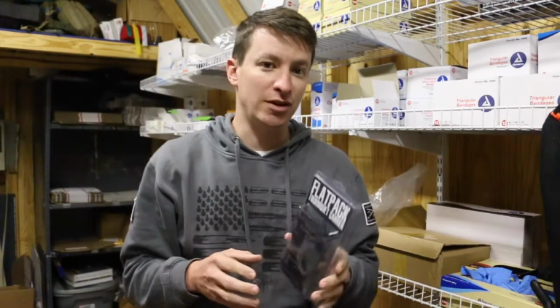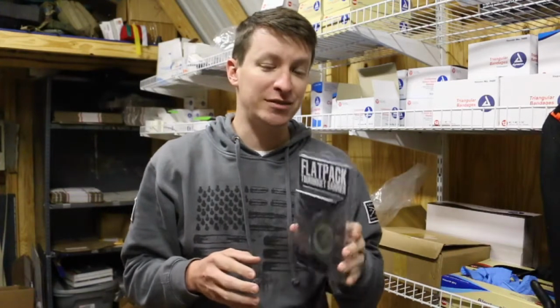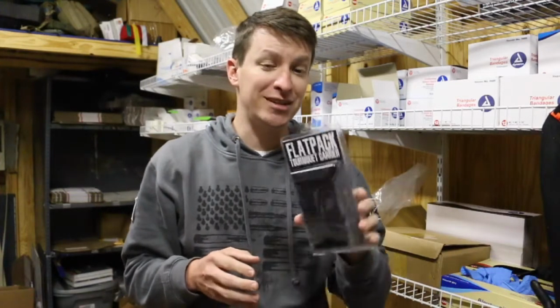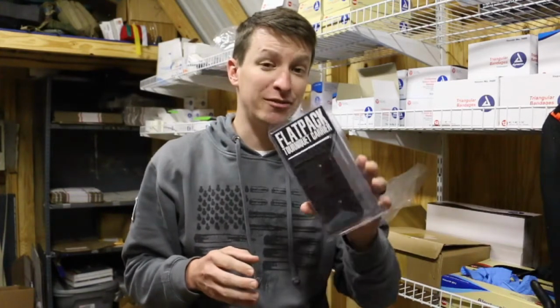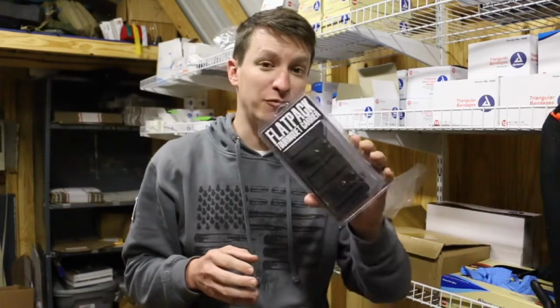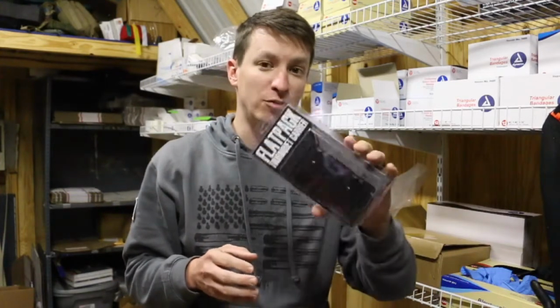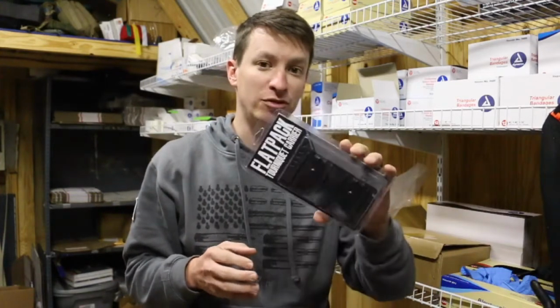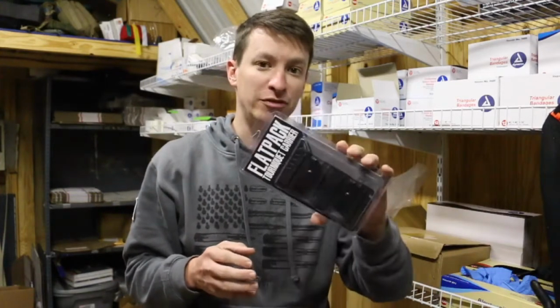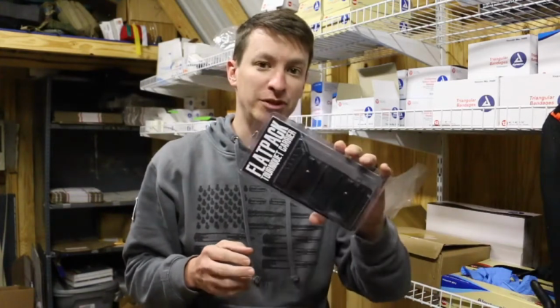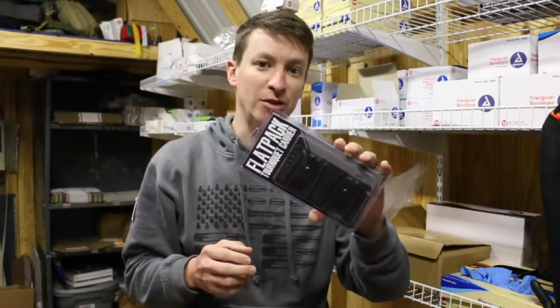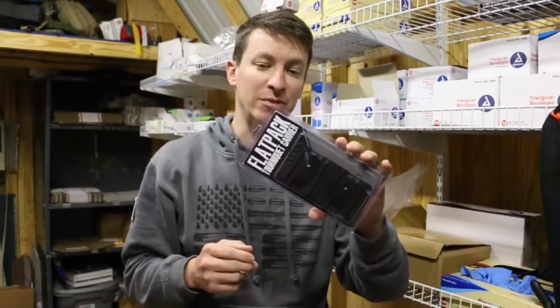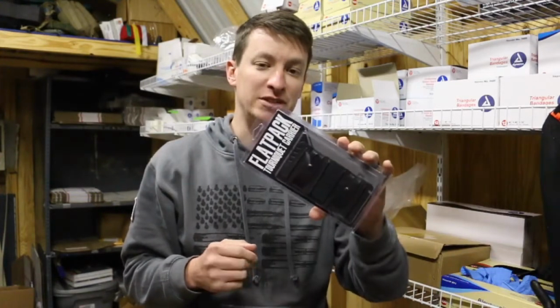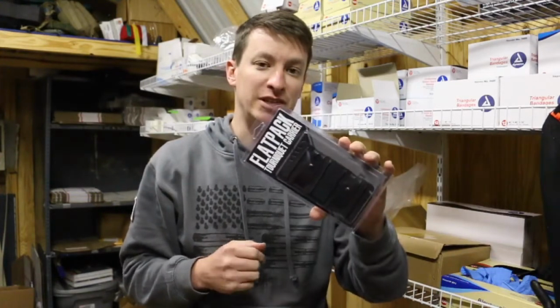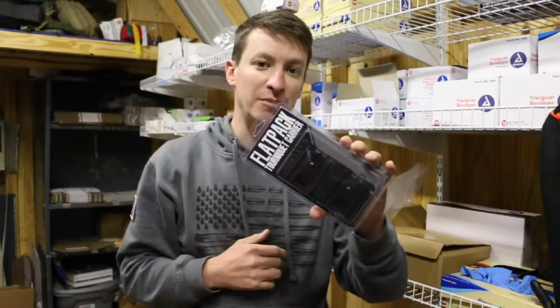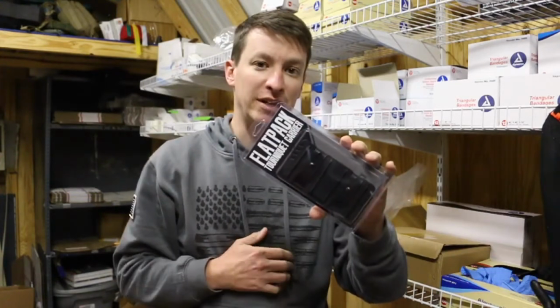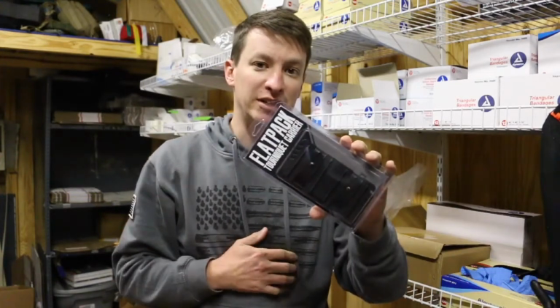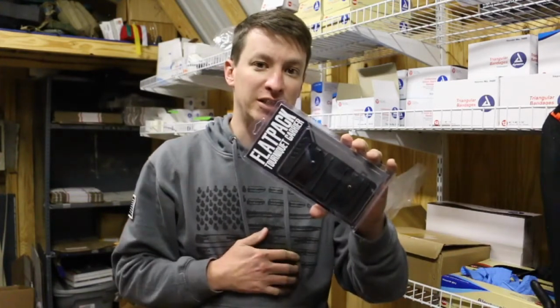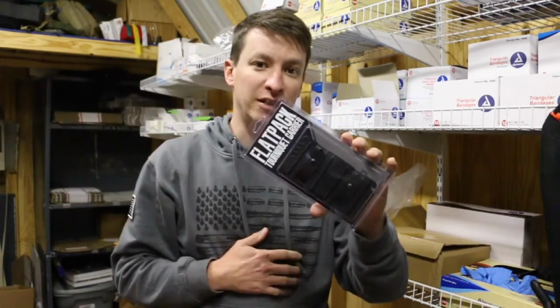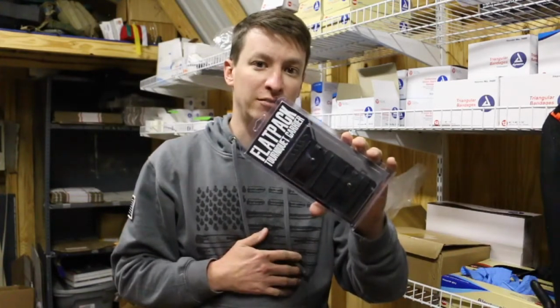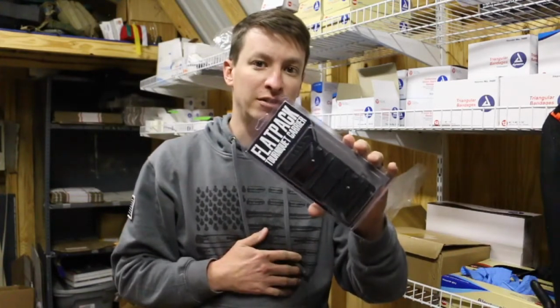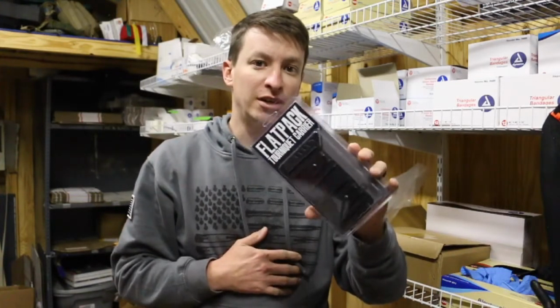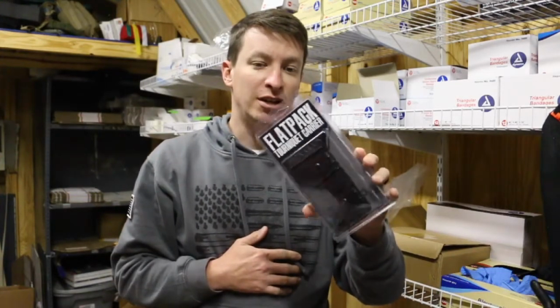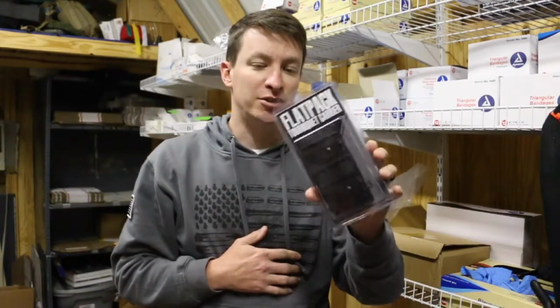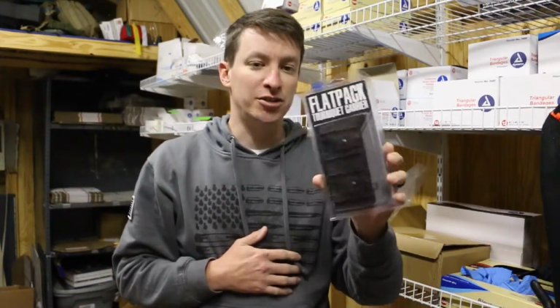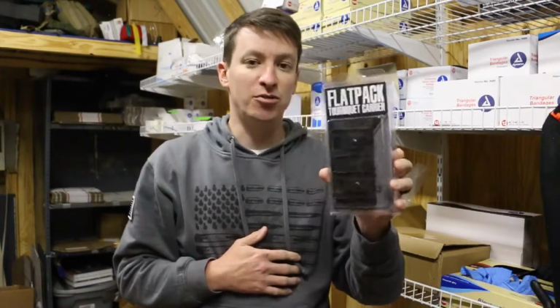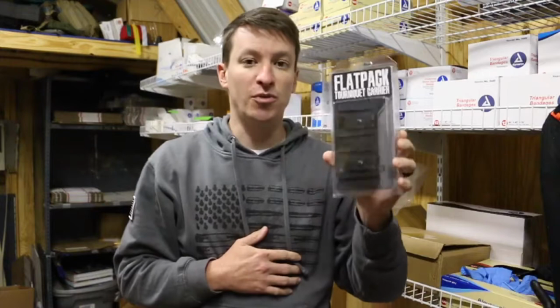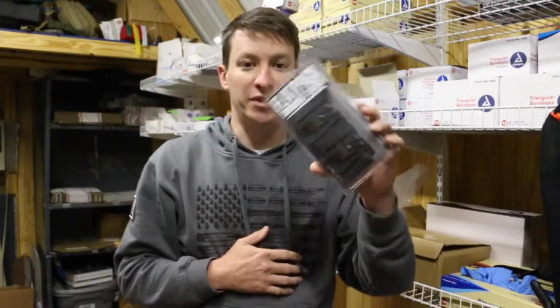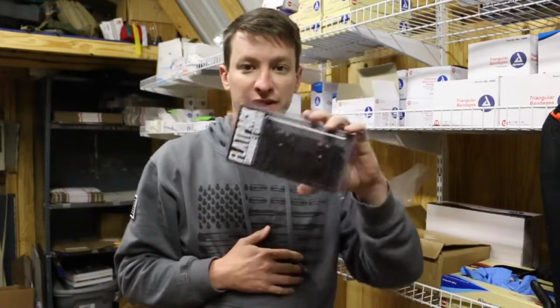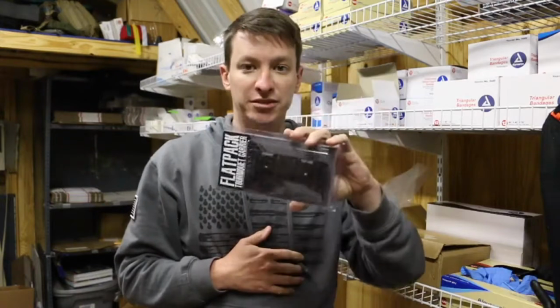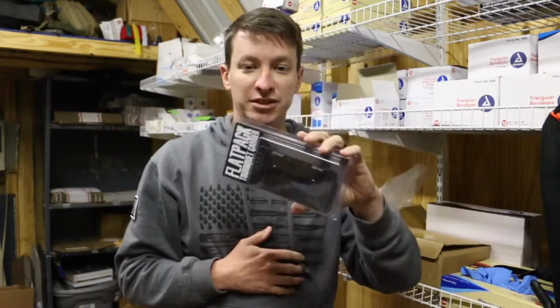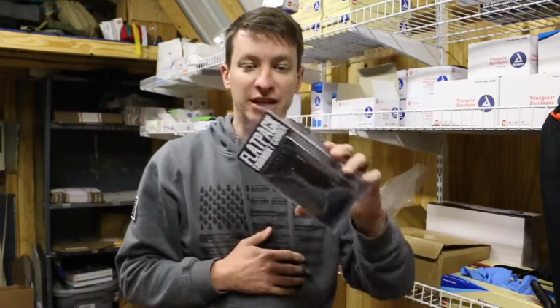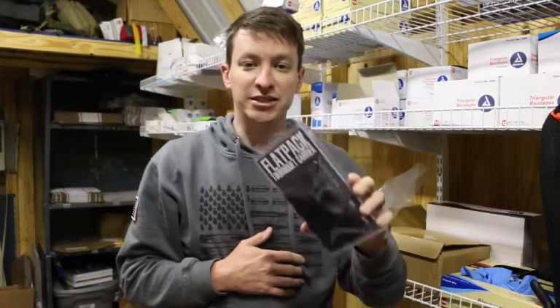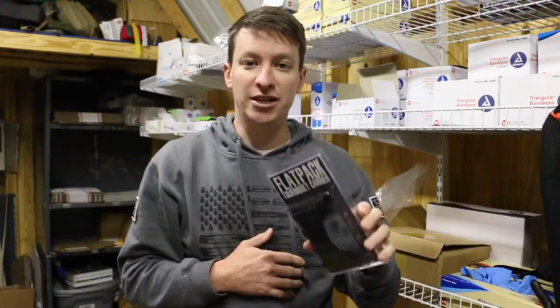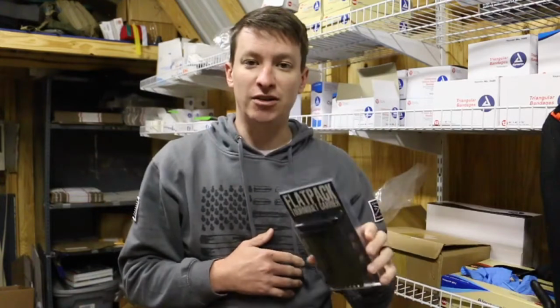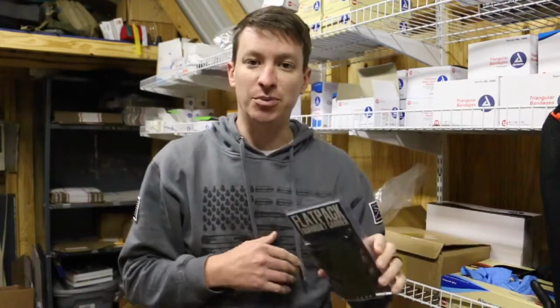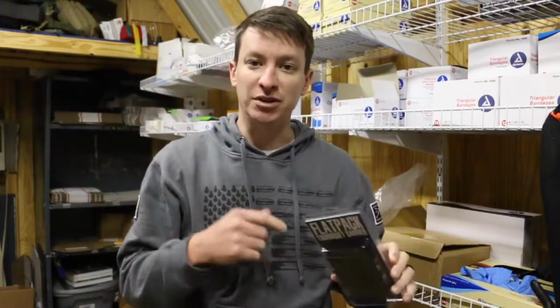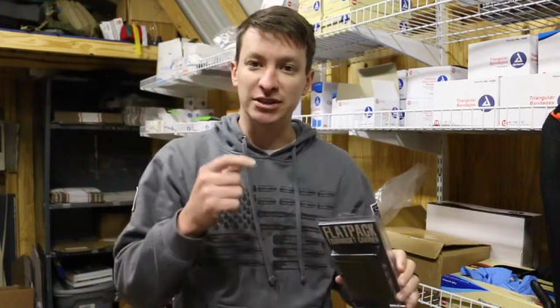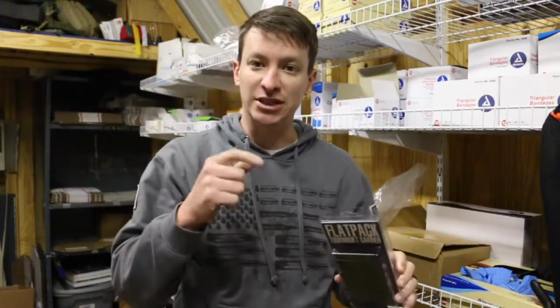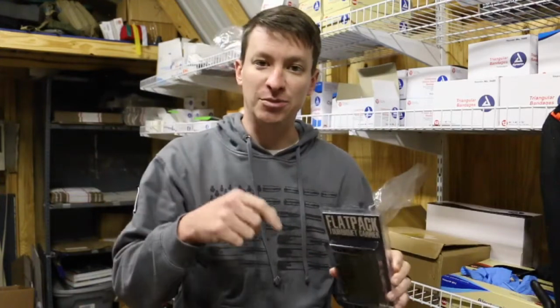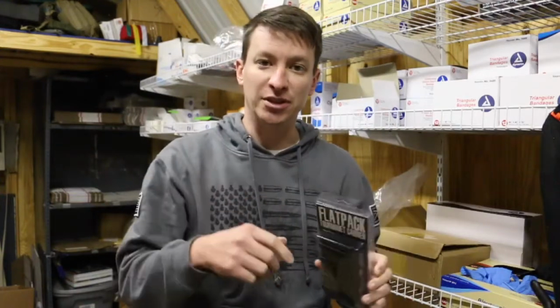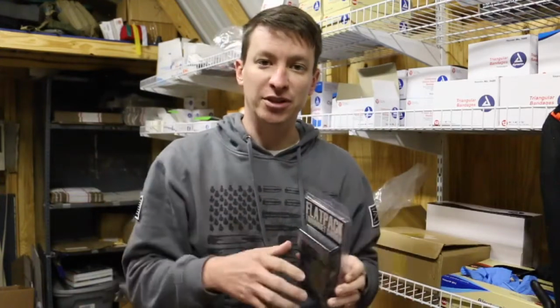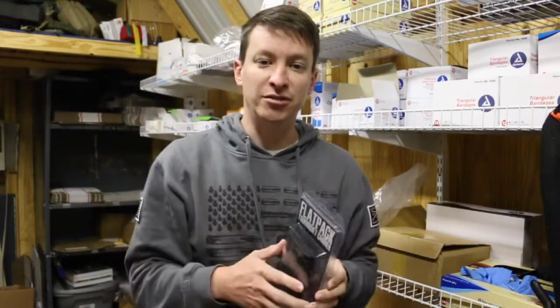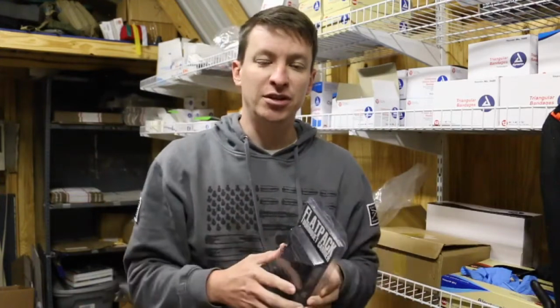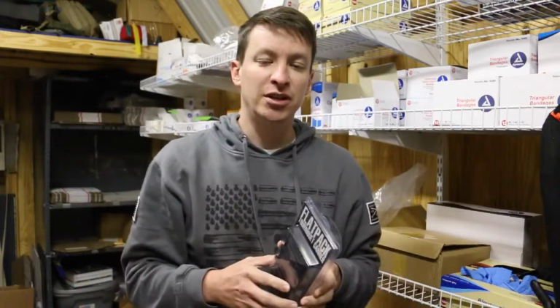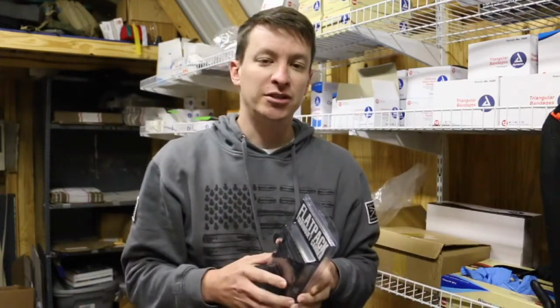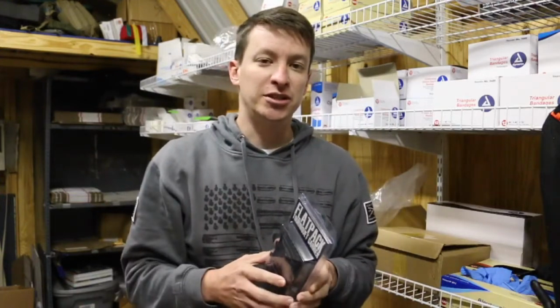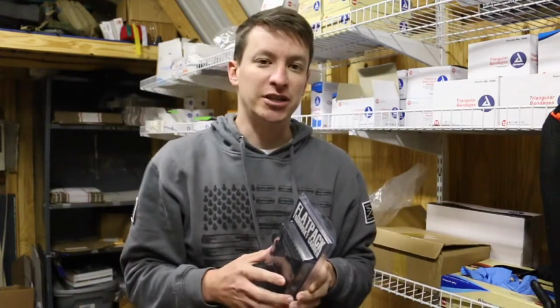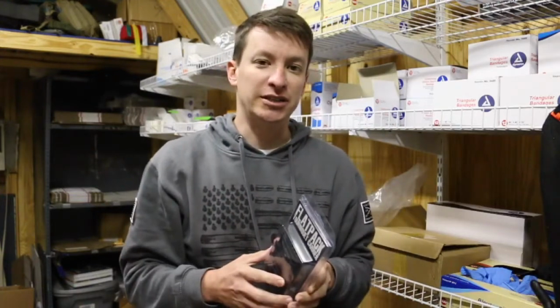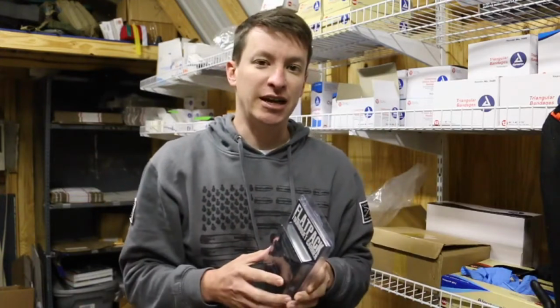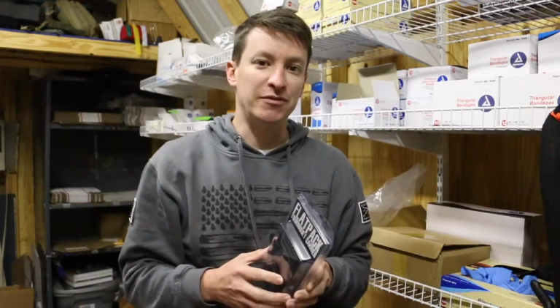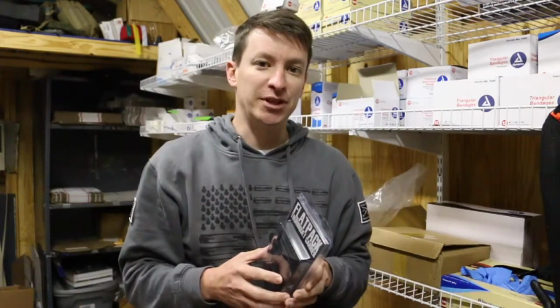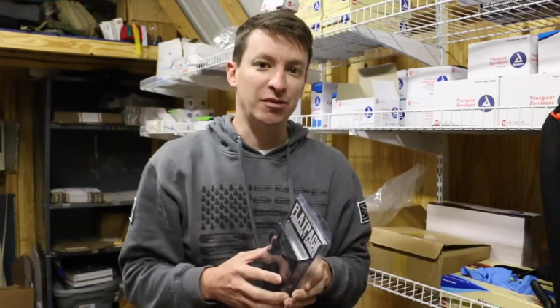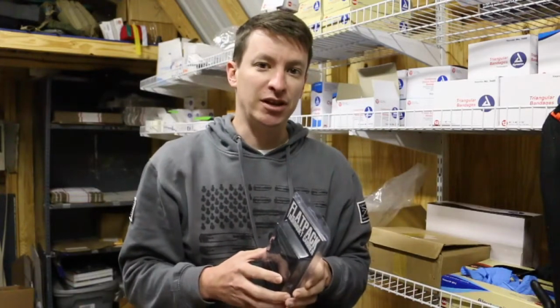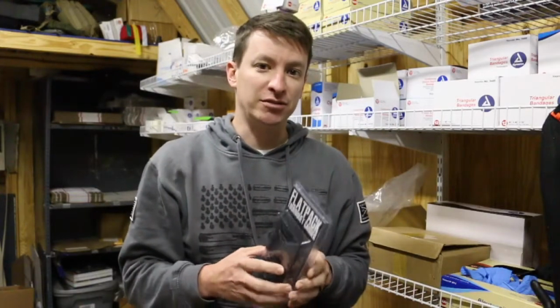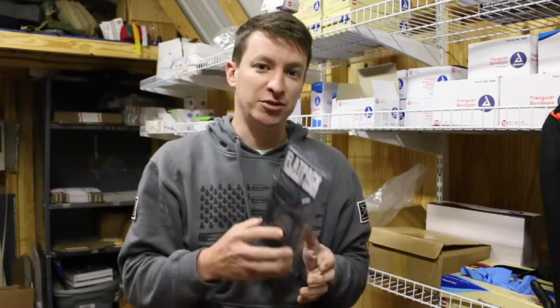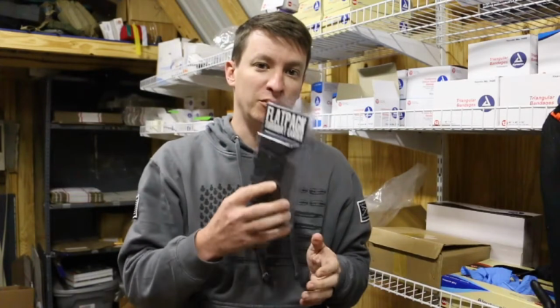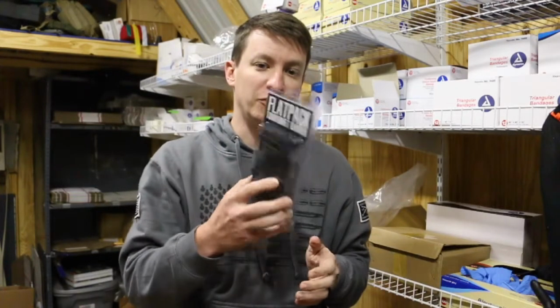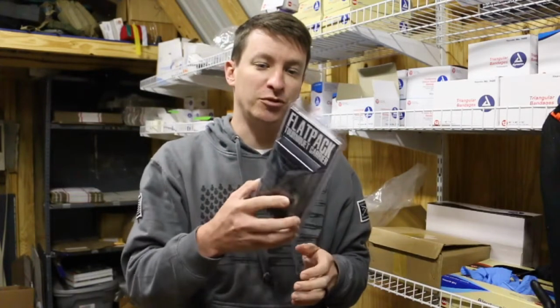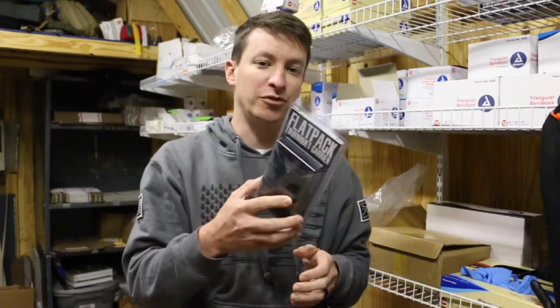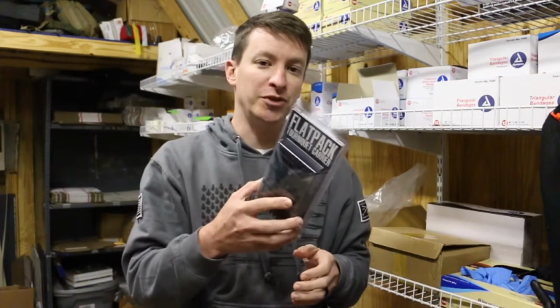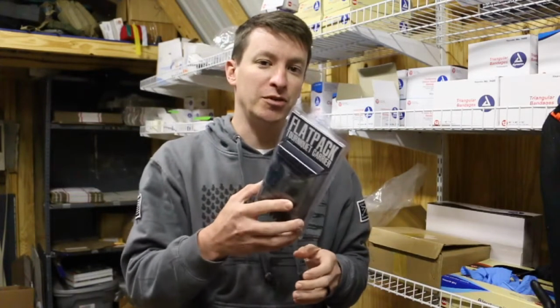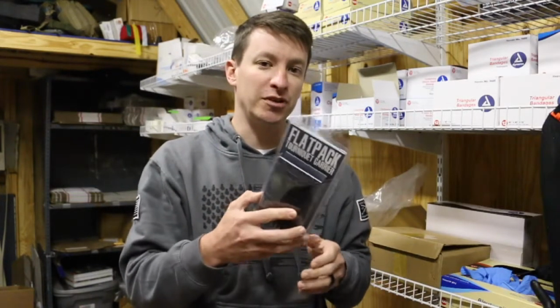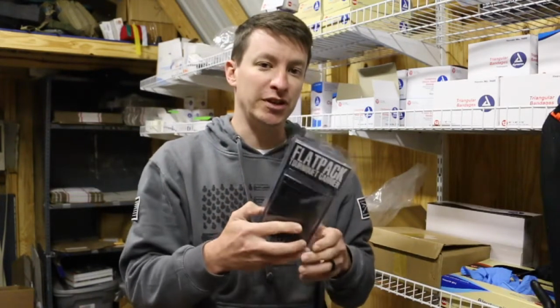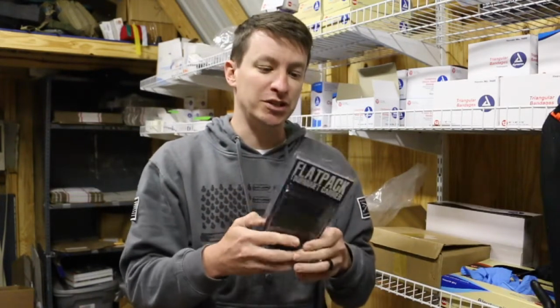I did a full review on my Skinny Medic channel, so you can go over there to that channel. I'll put a link down below to check that video out for a full review on this.